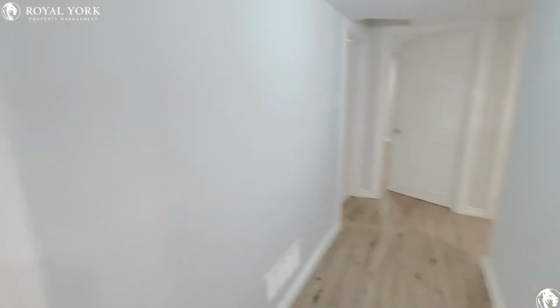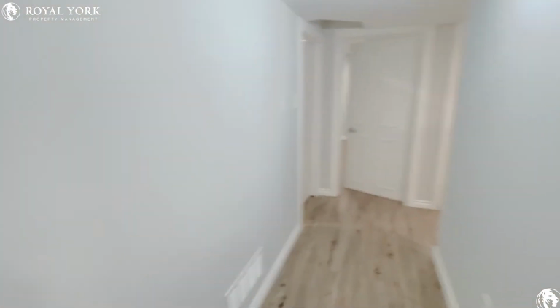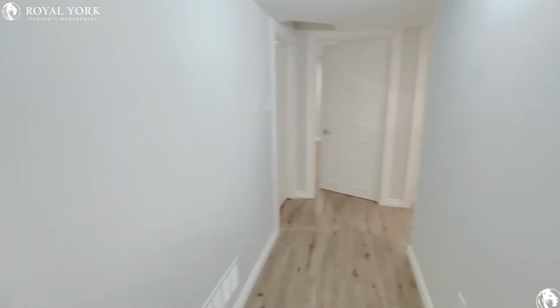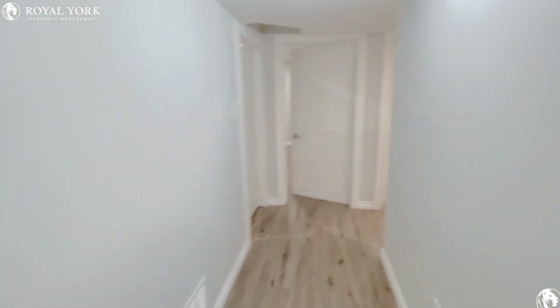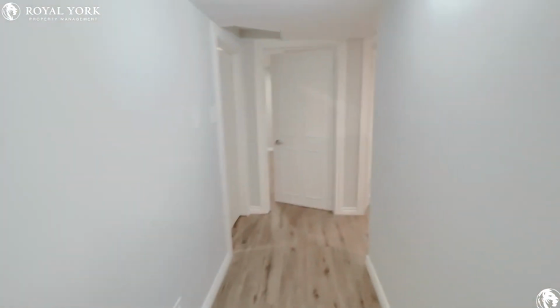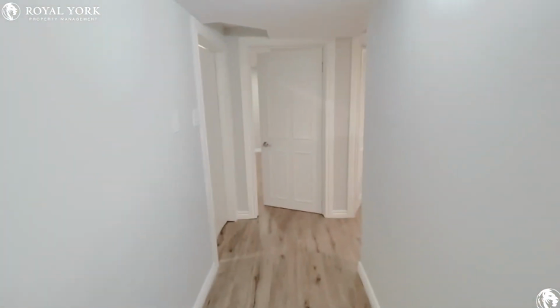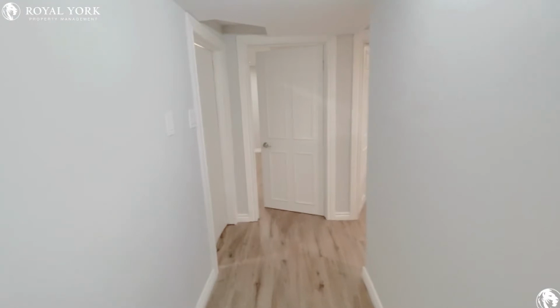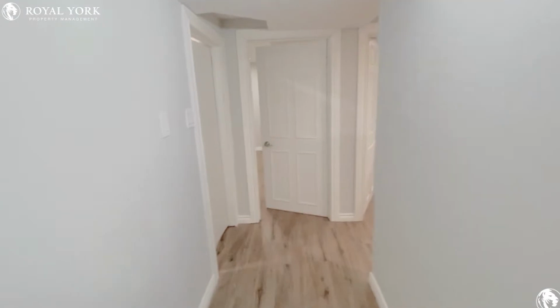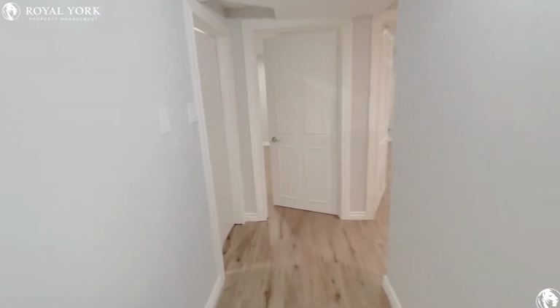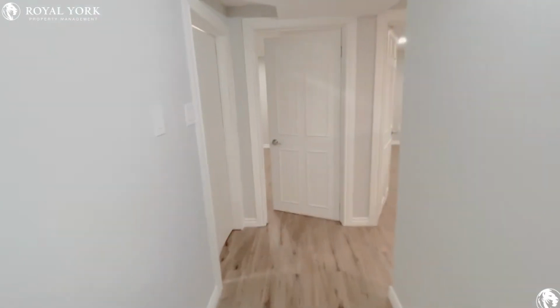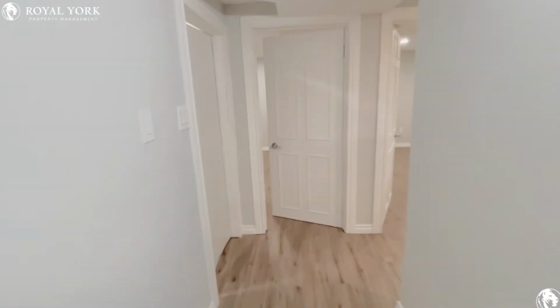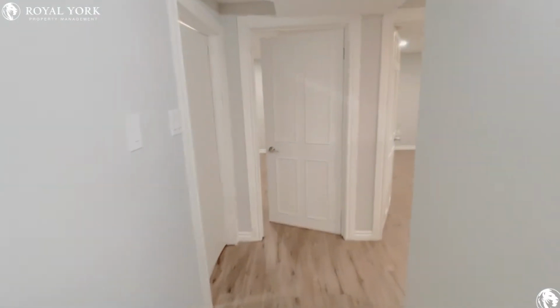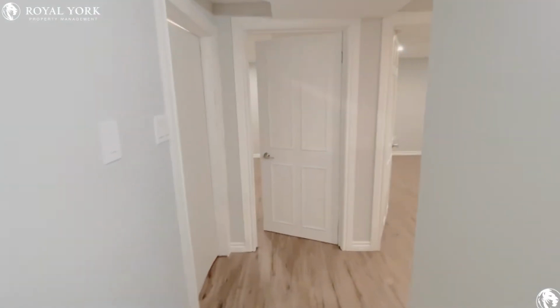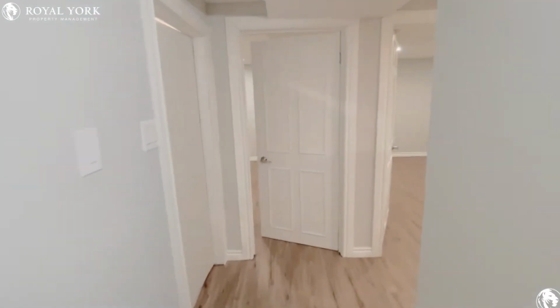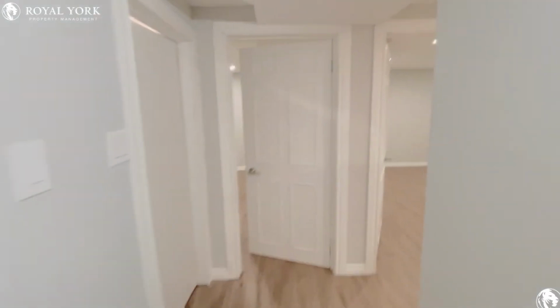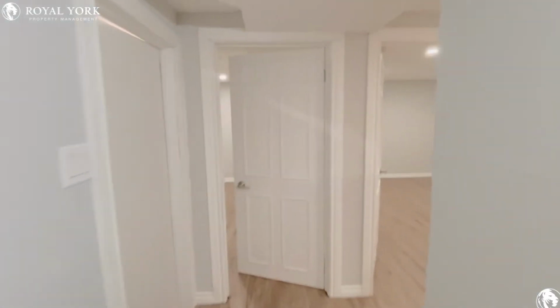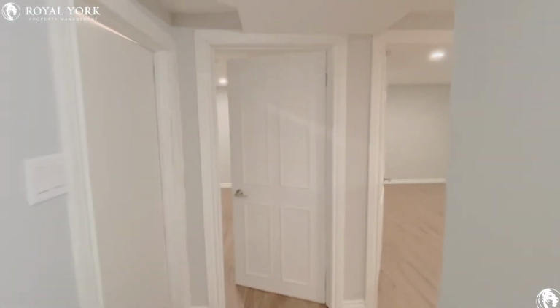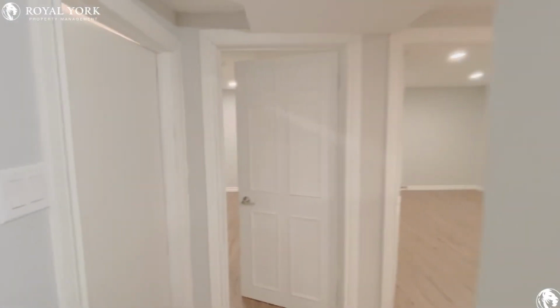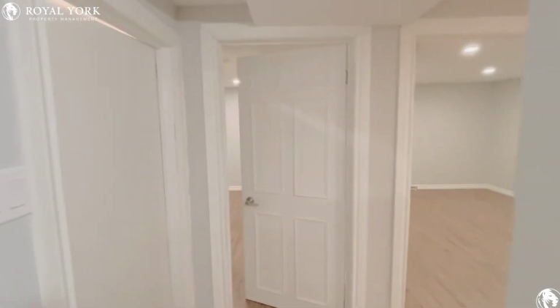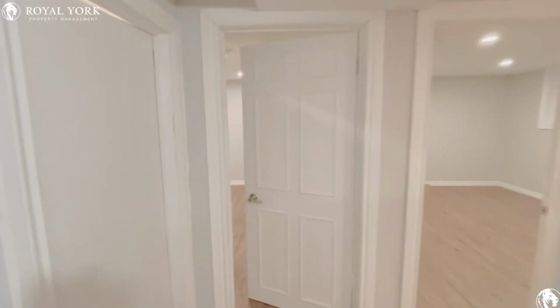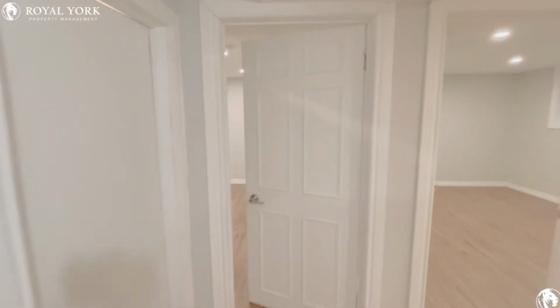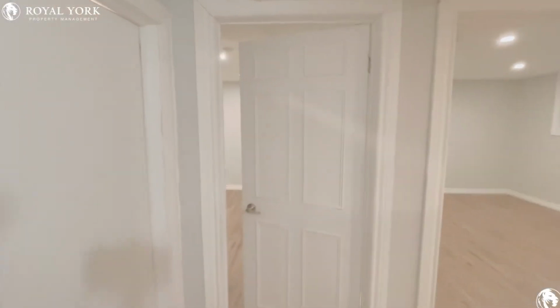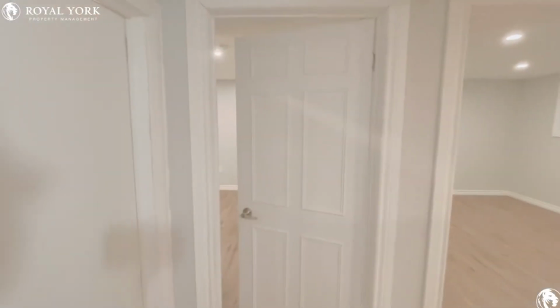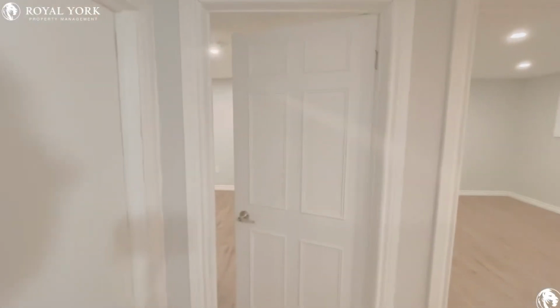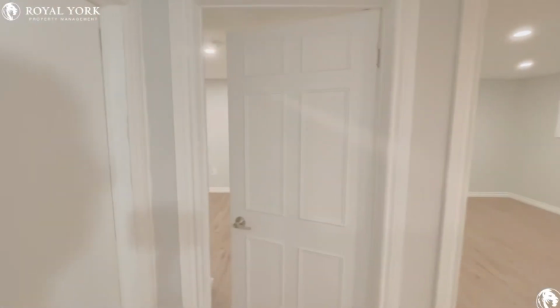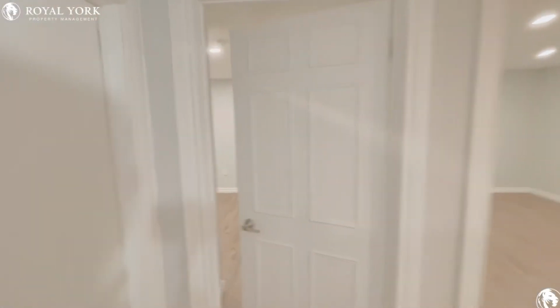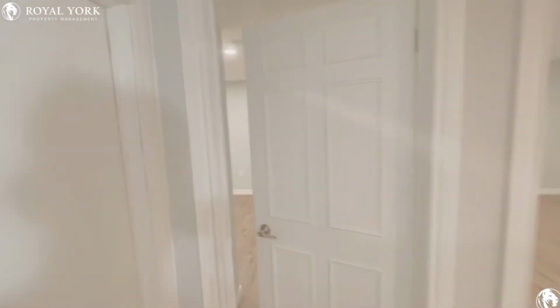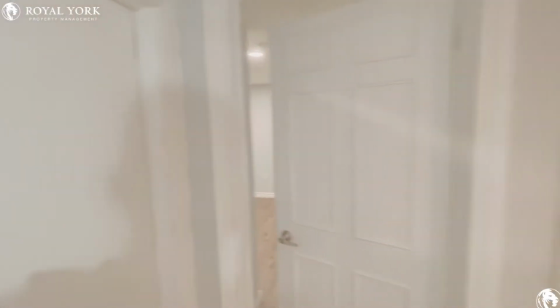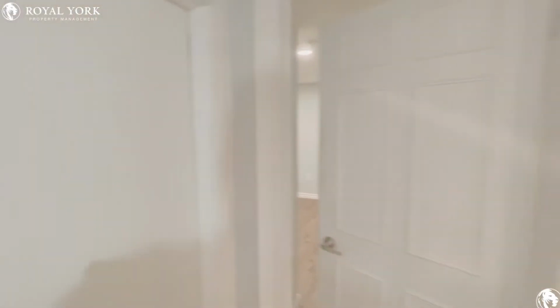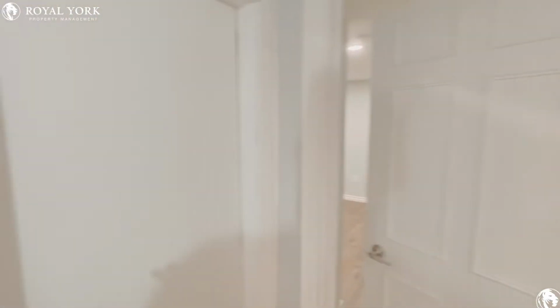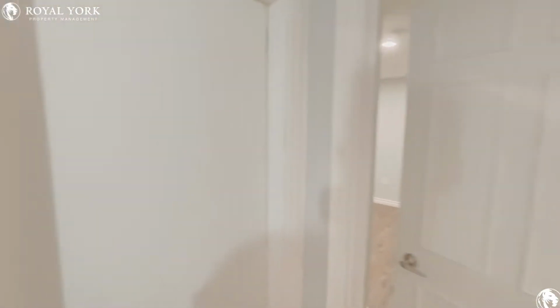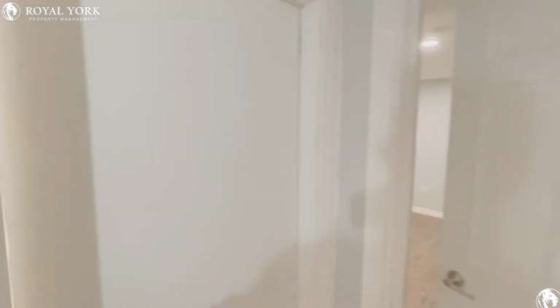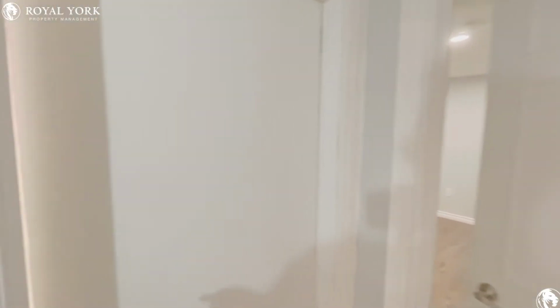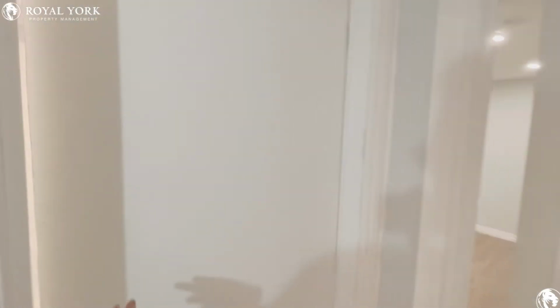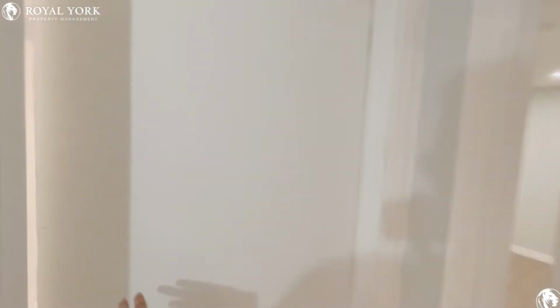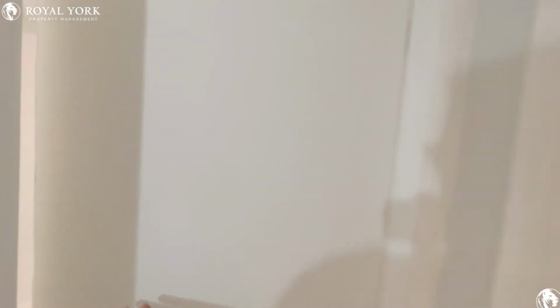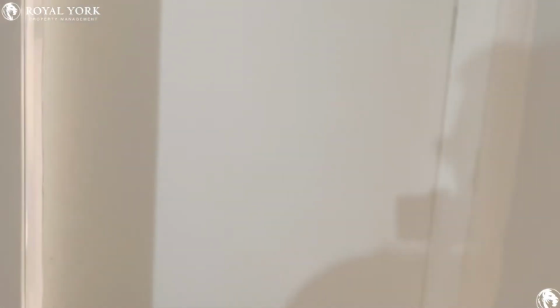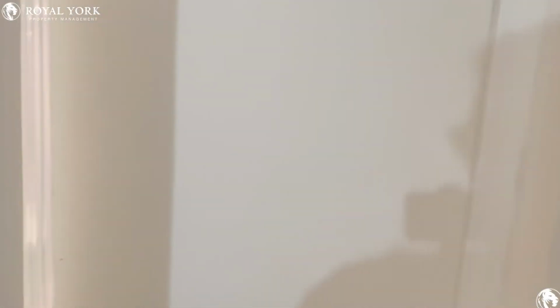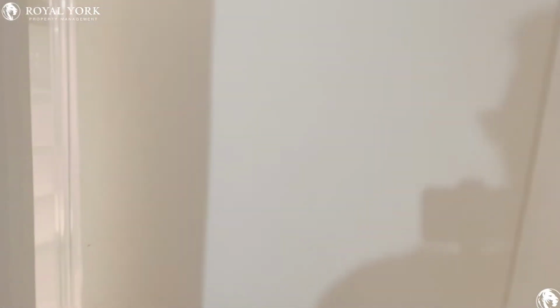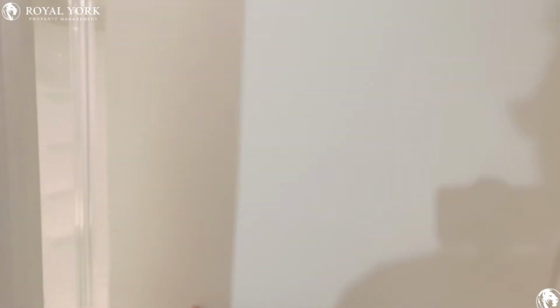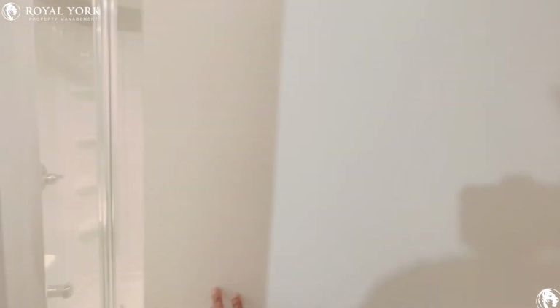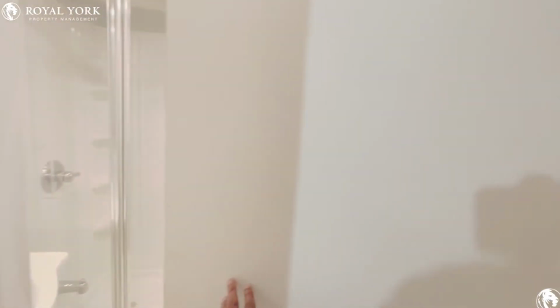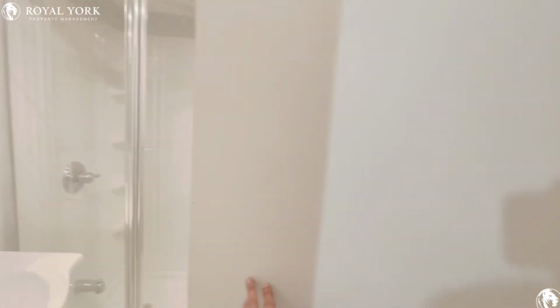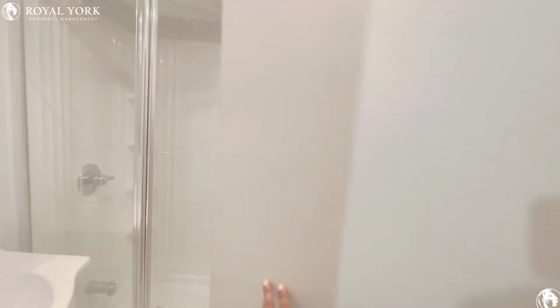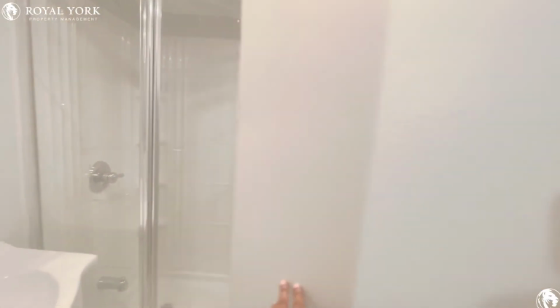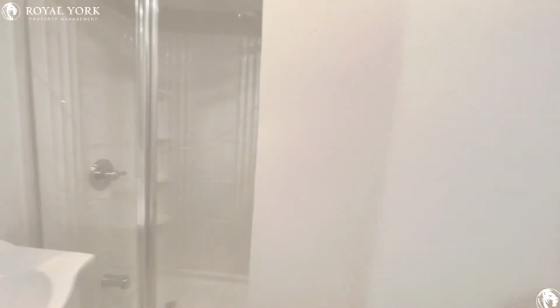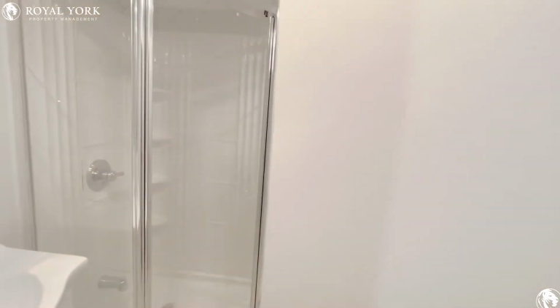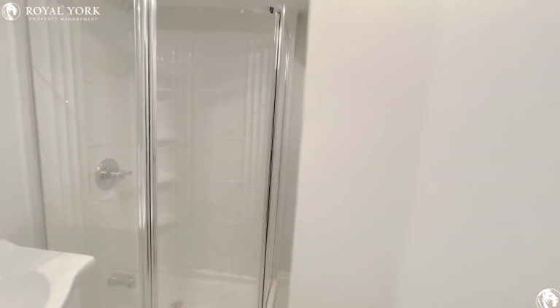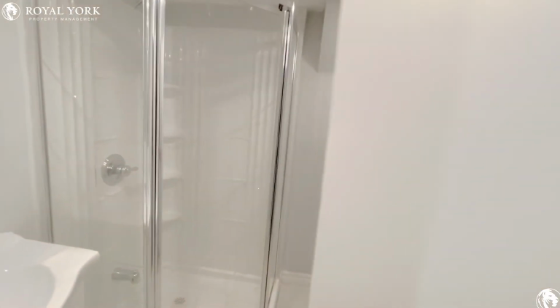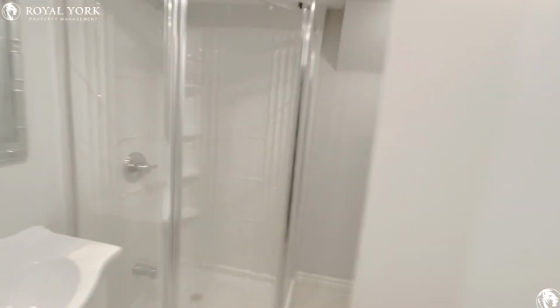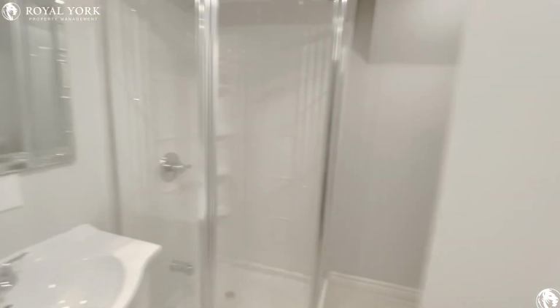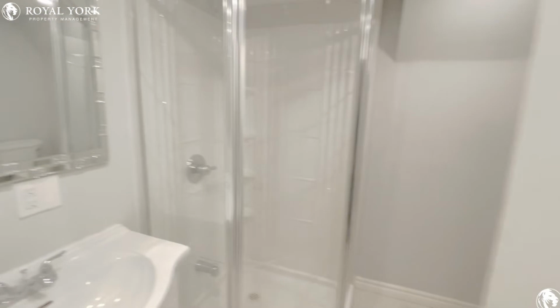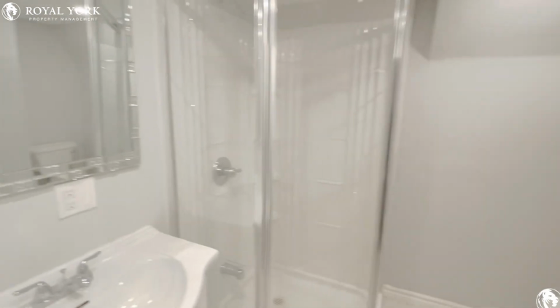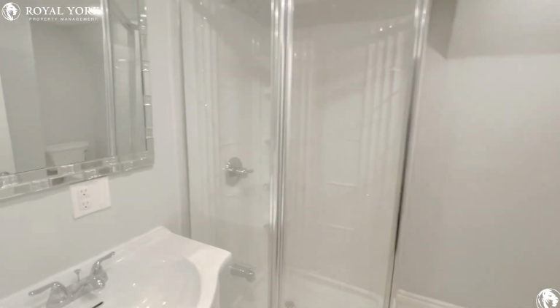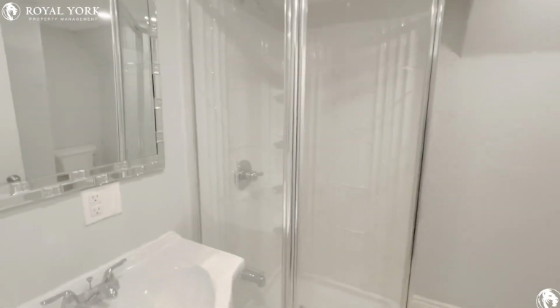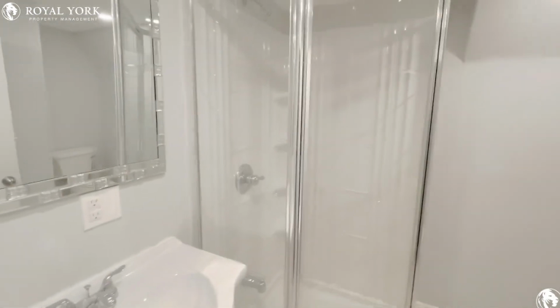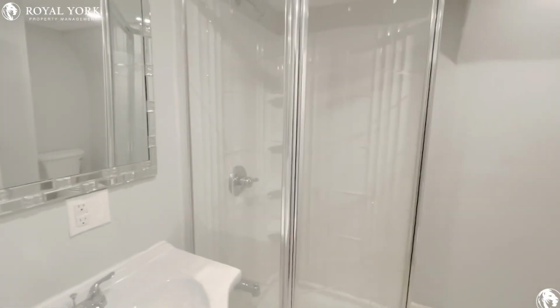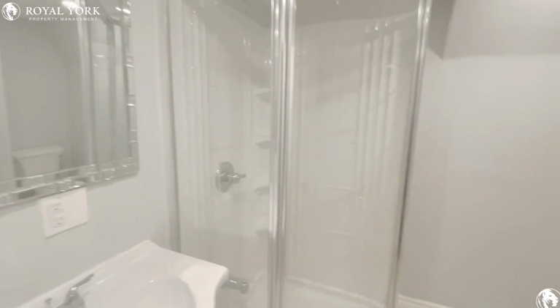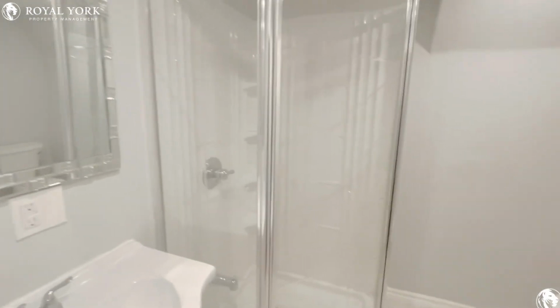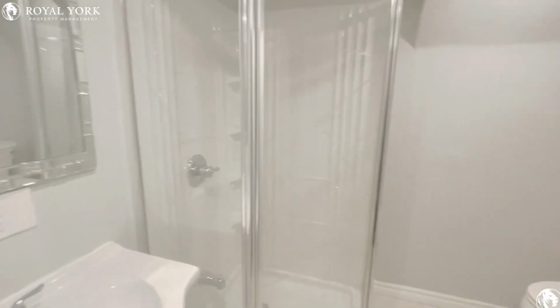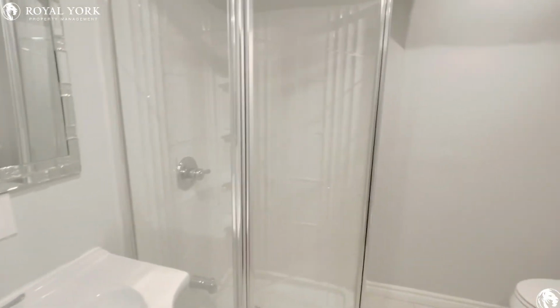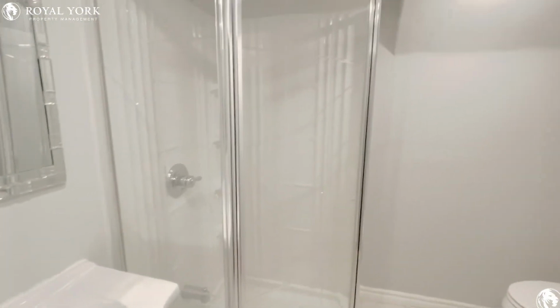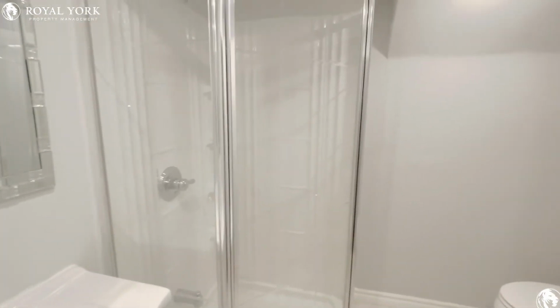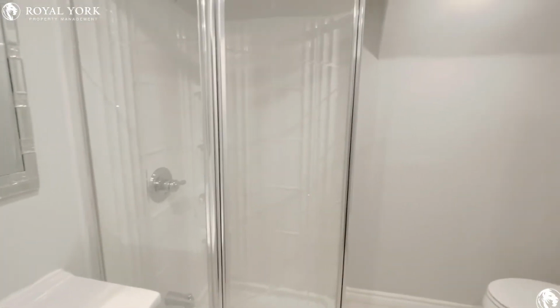Moving right along towards the bedrooms. We'll take a look at the bathroom first. We have a full bath here with a stand-up shower.